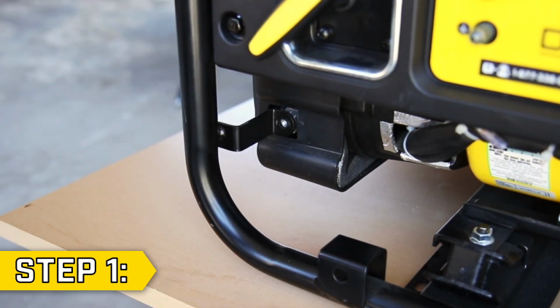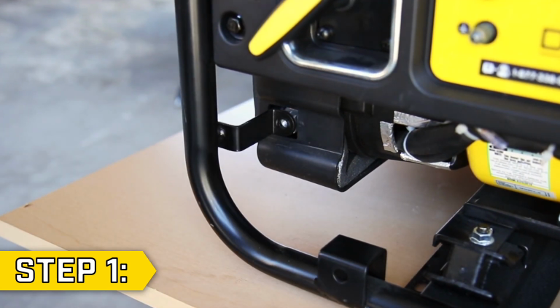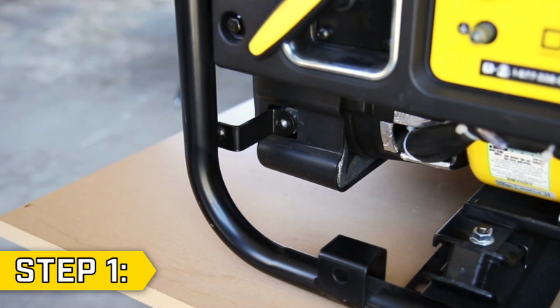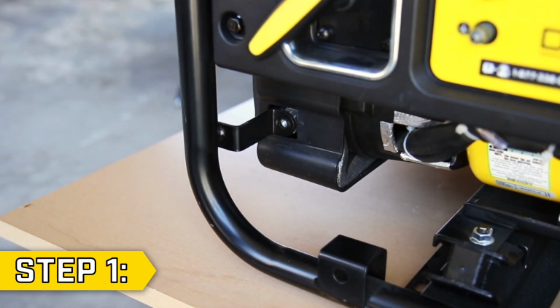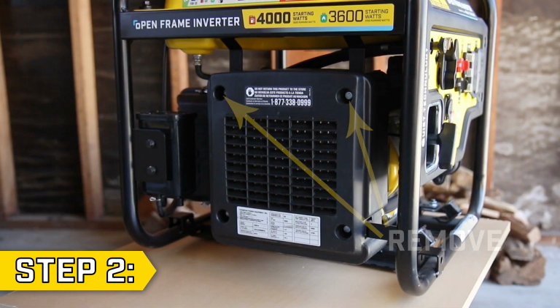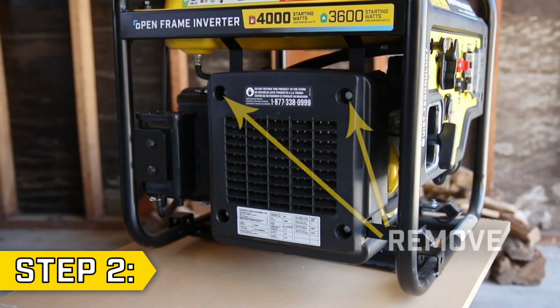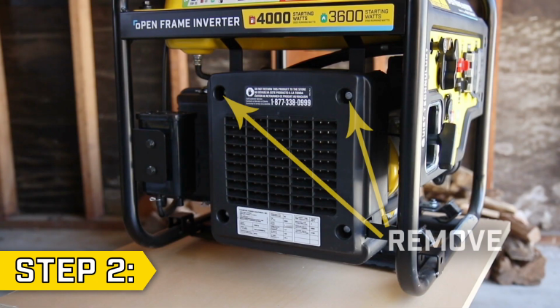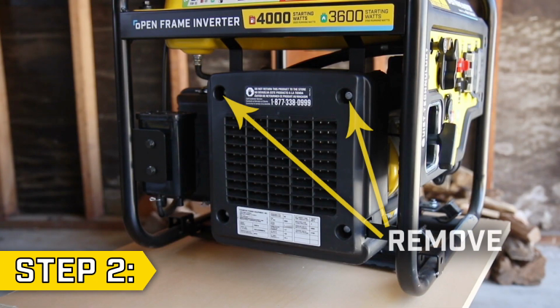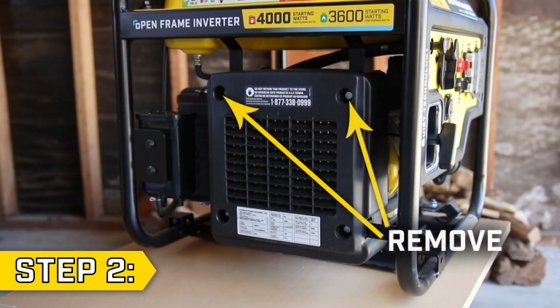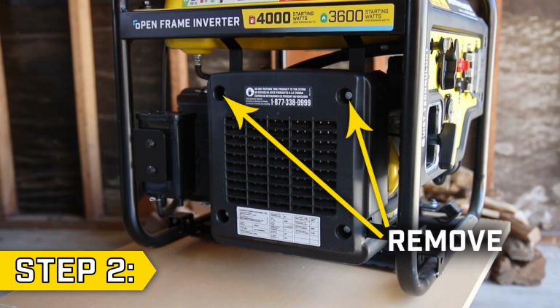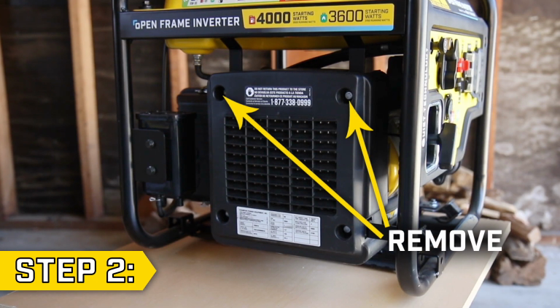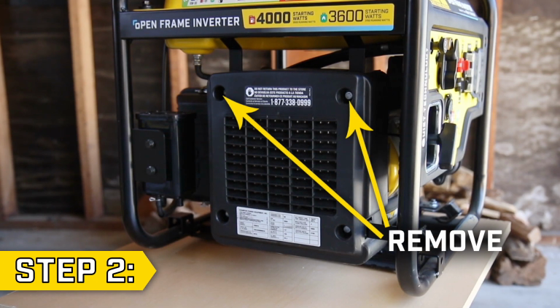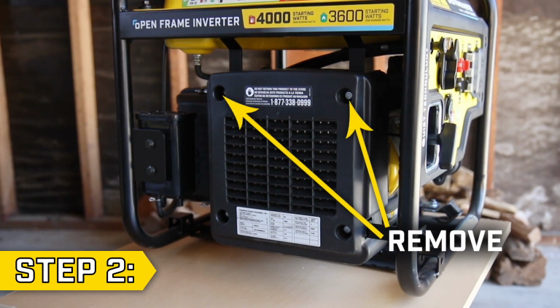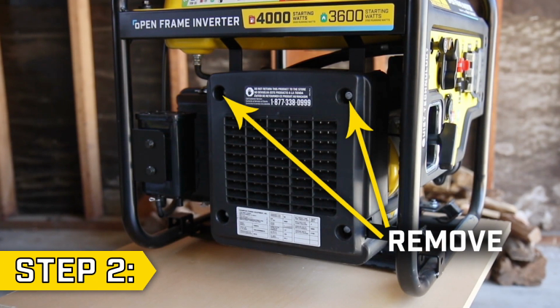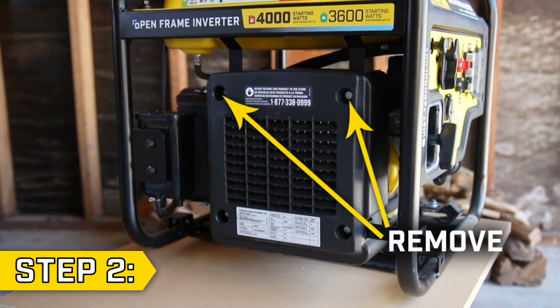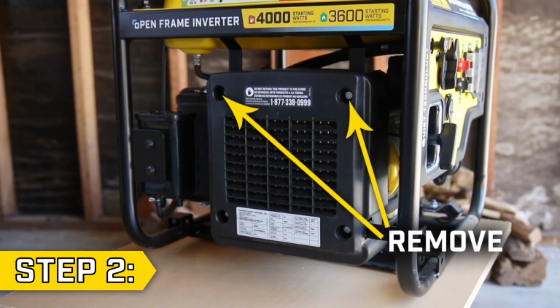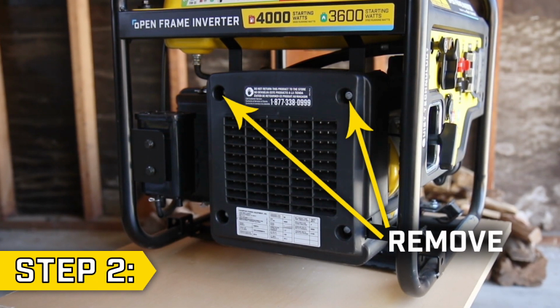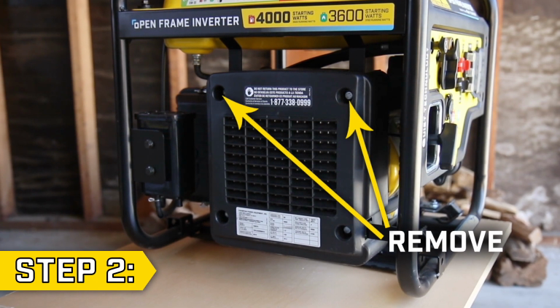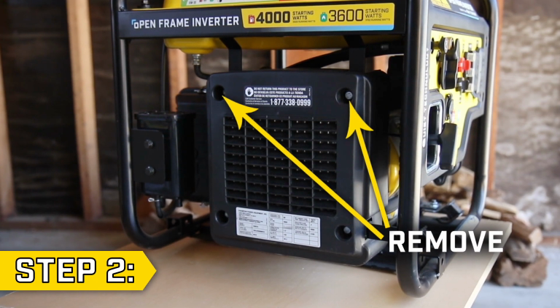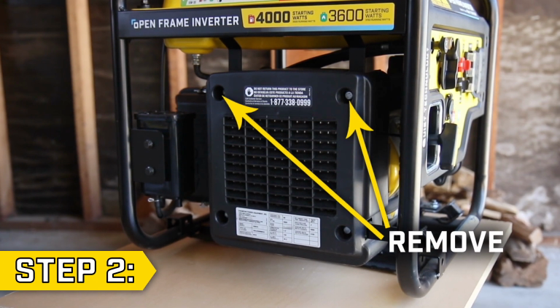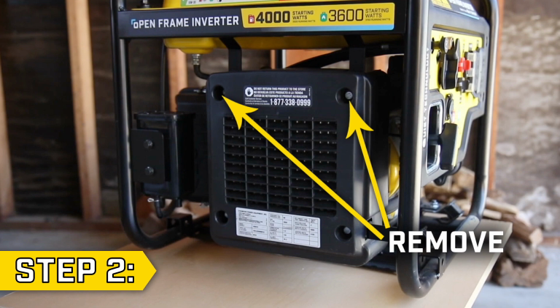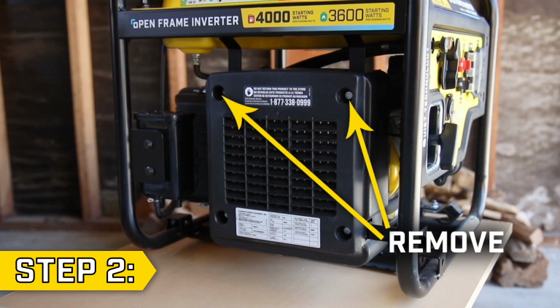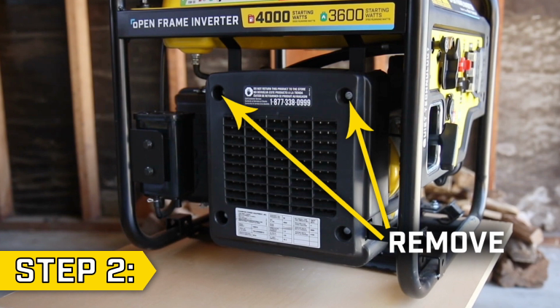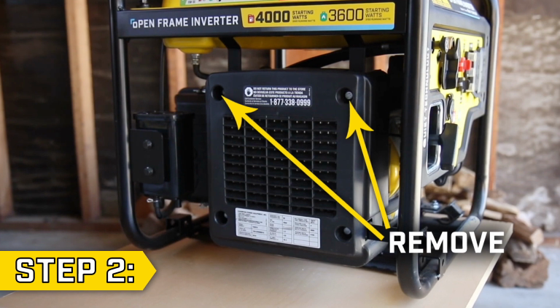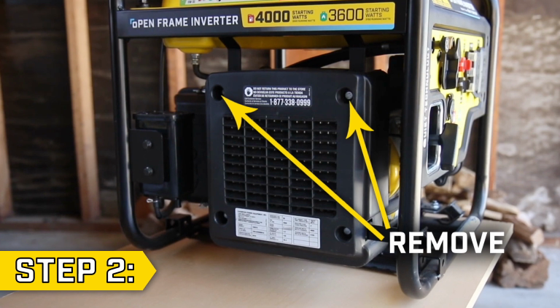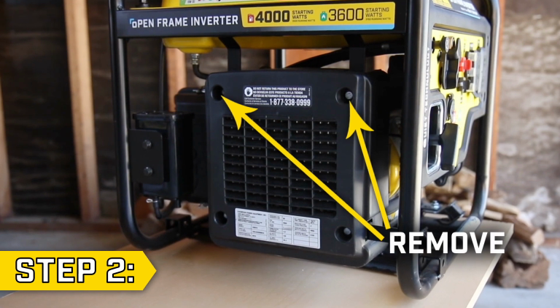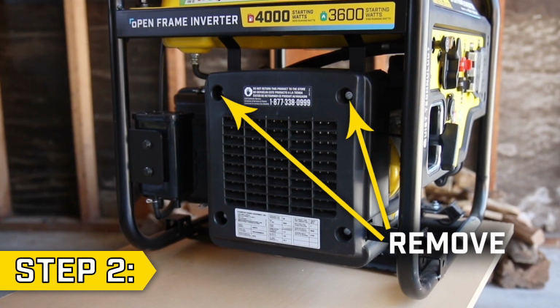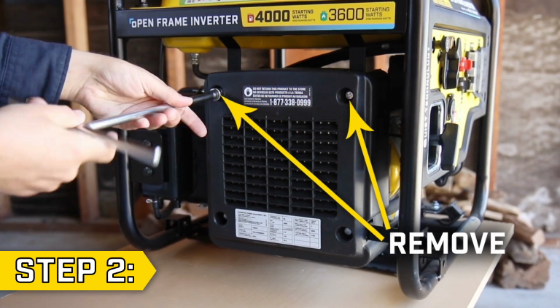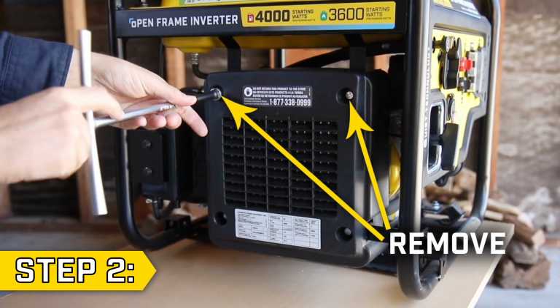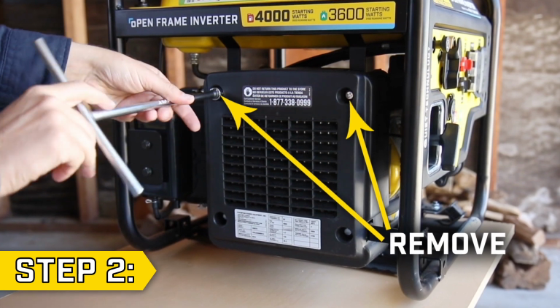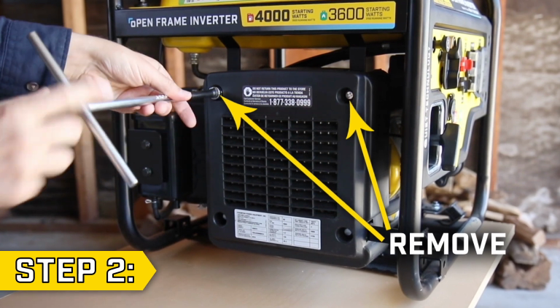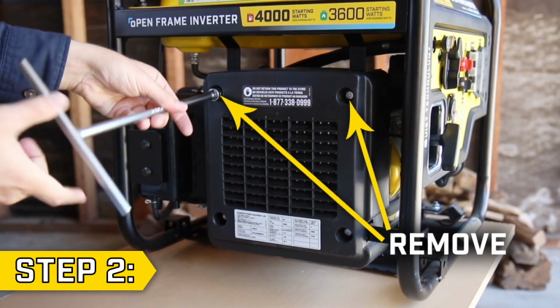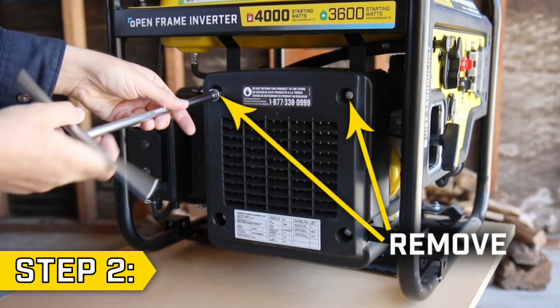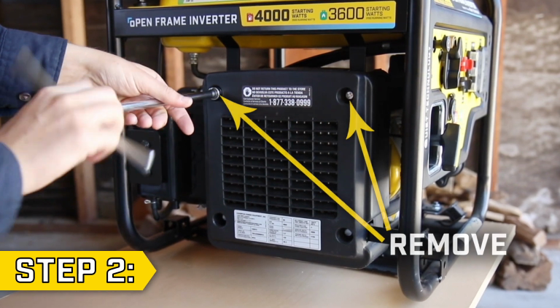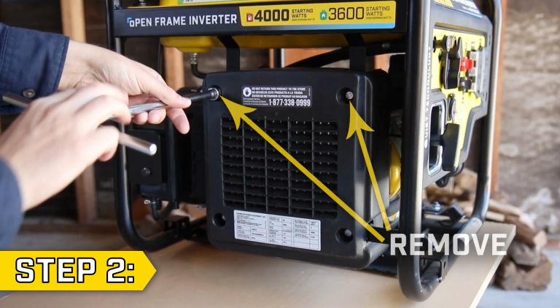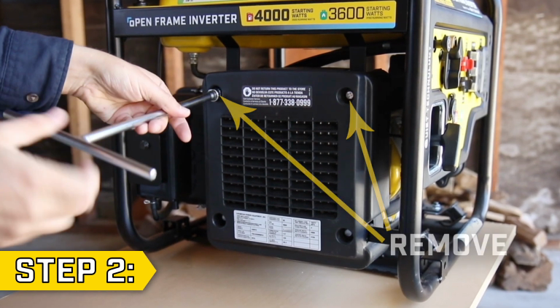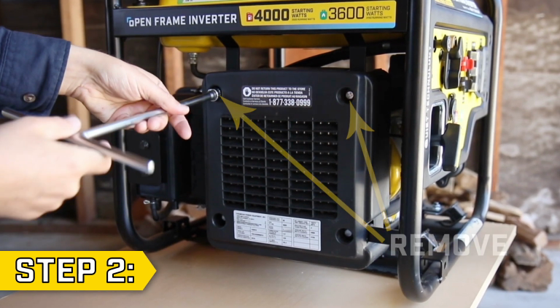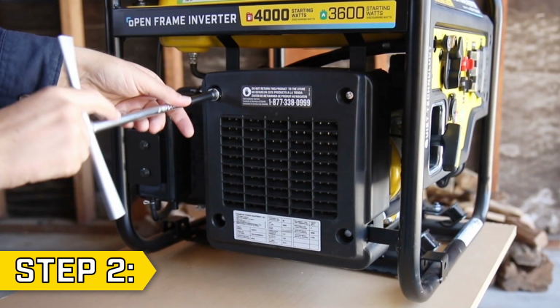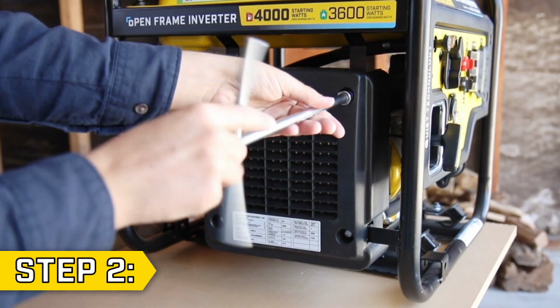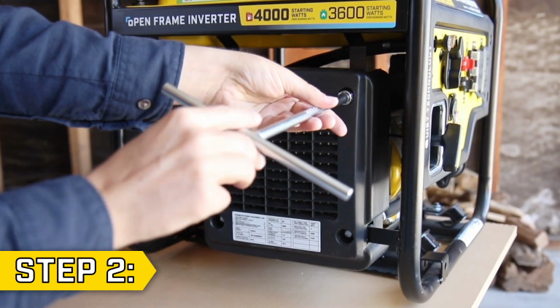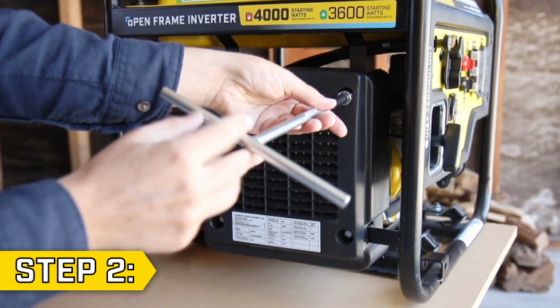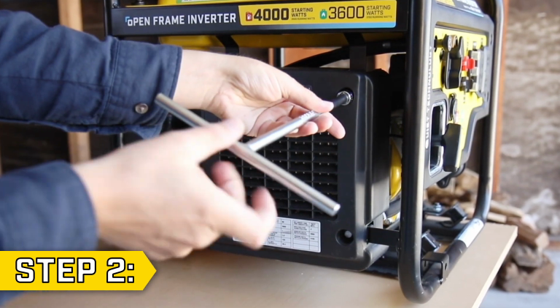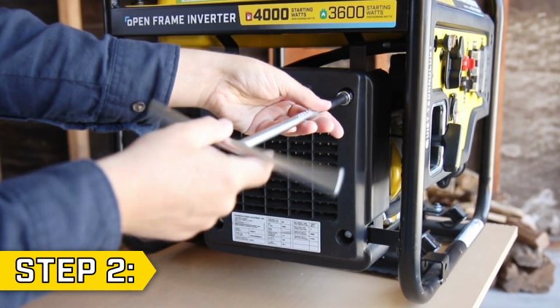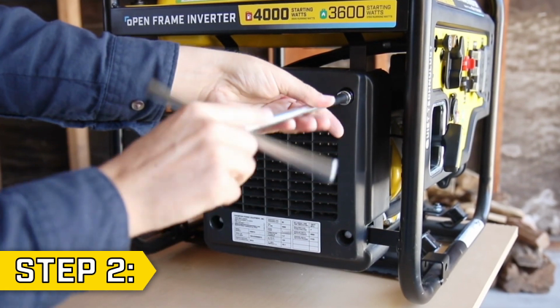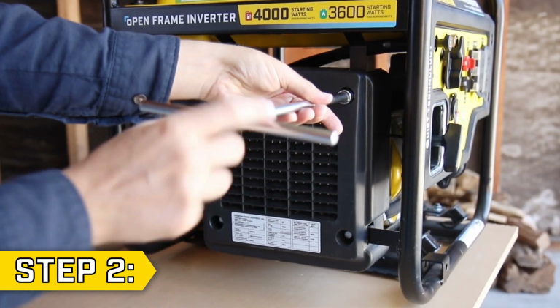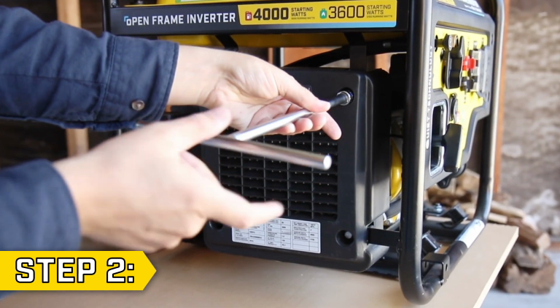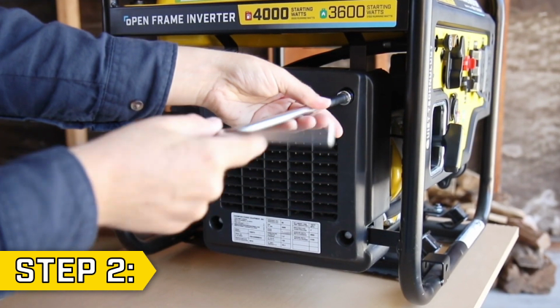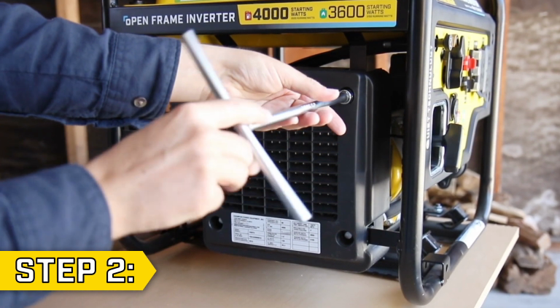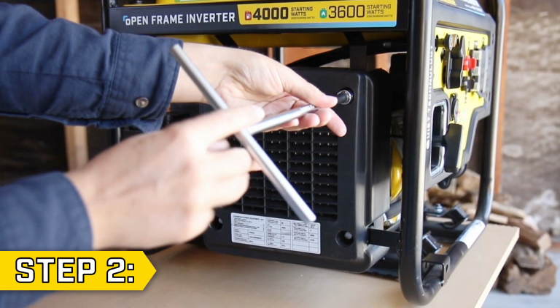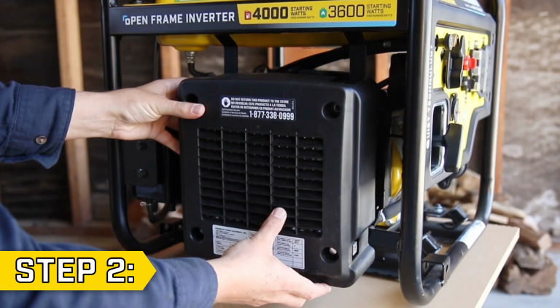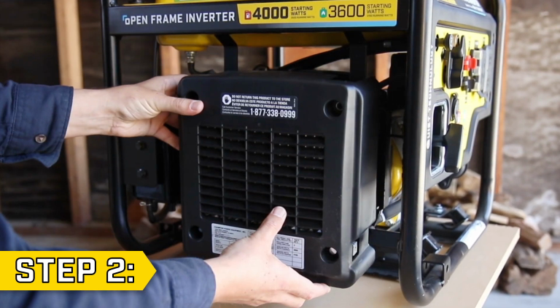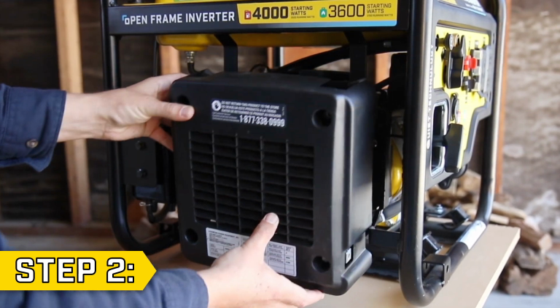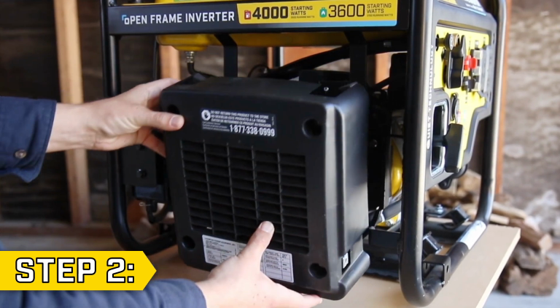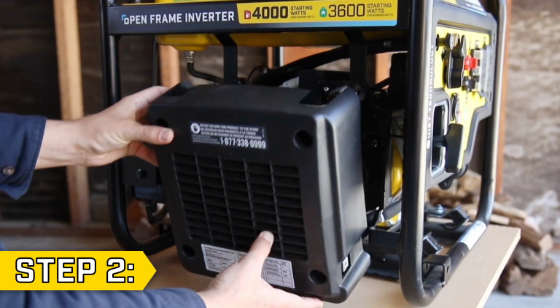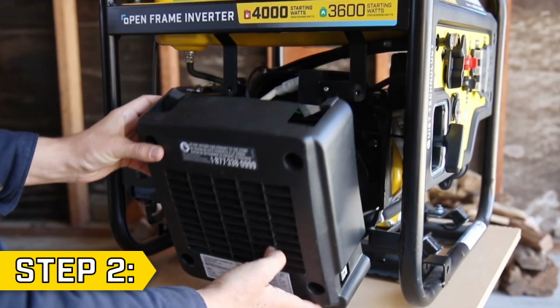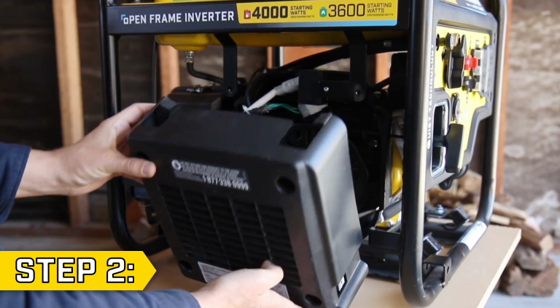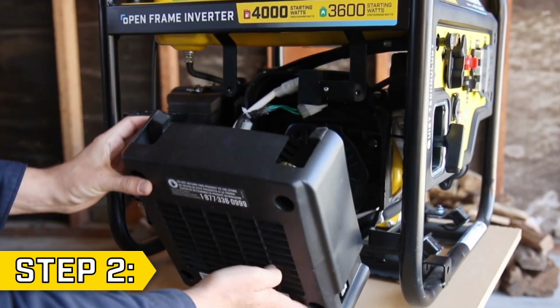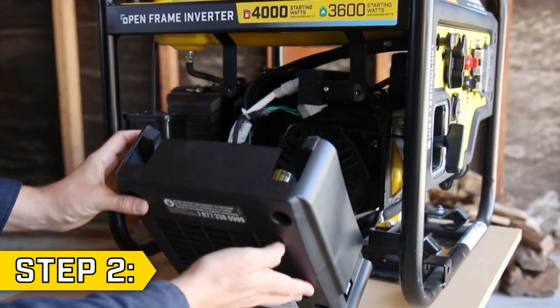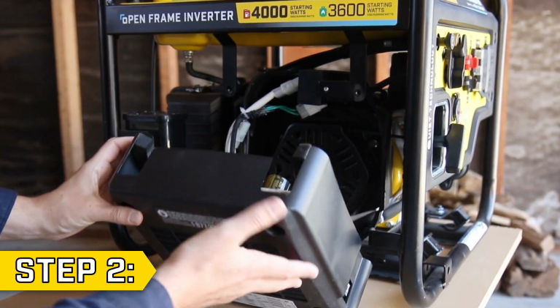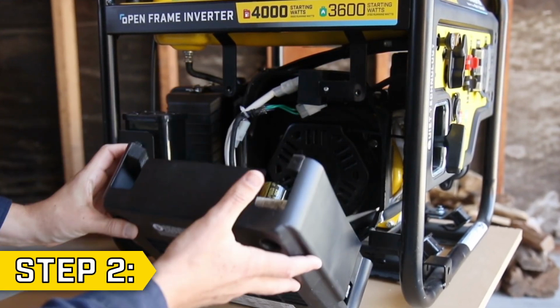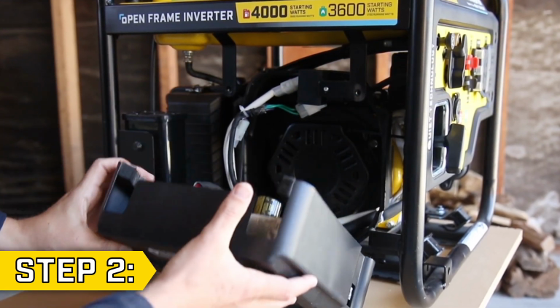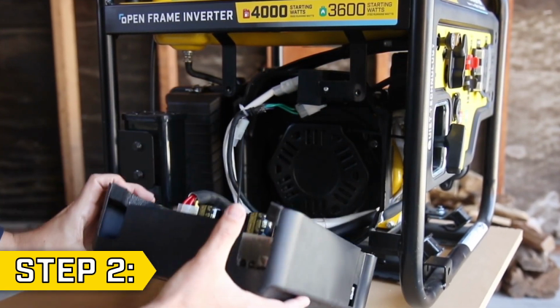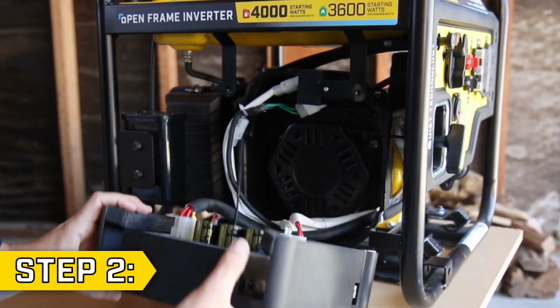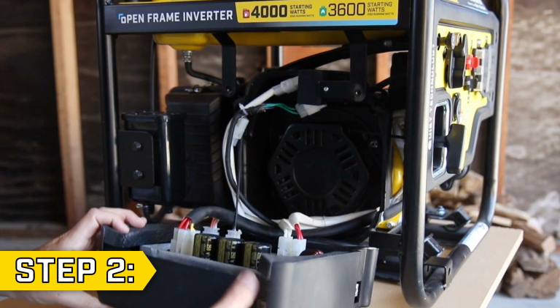Step 2. Remove the top two bolts on the control unit cover using a 10mm socket, then fold down the control unit cover.